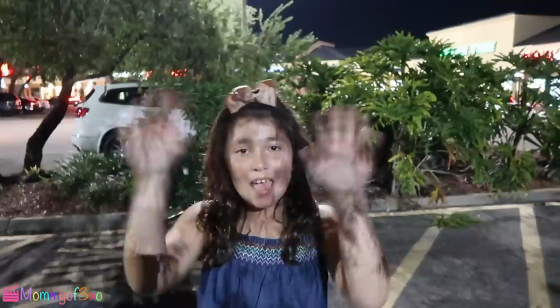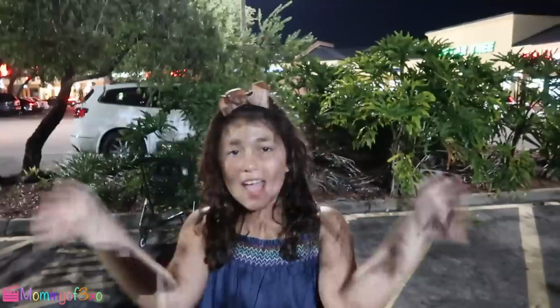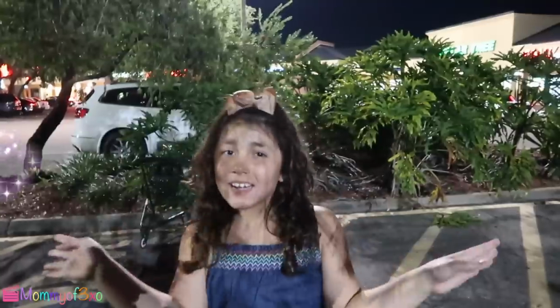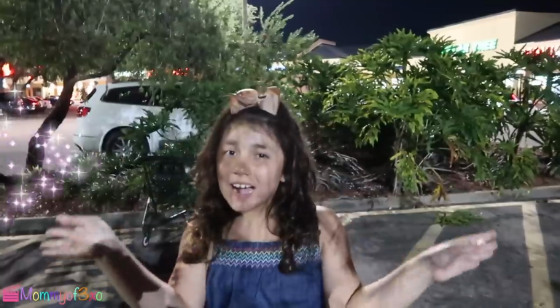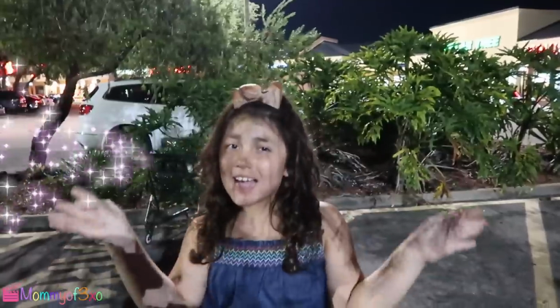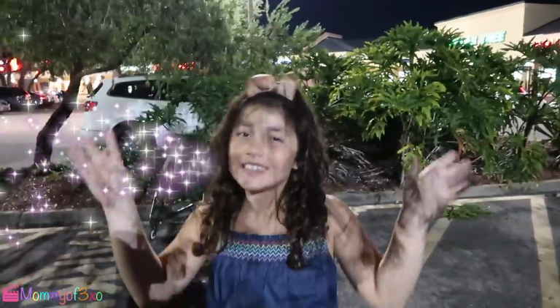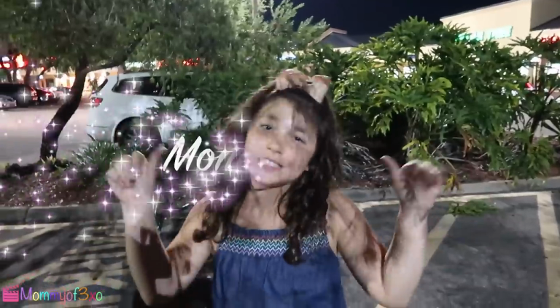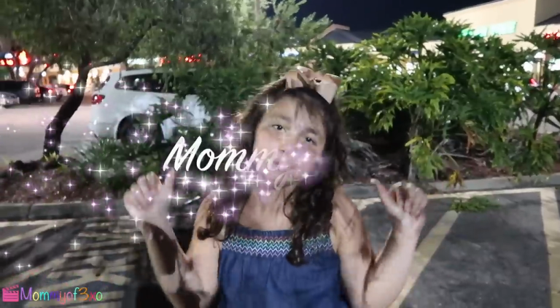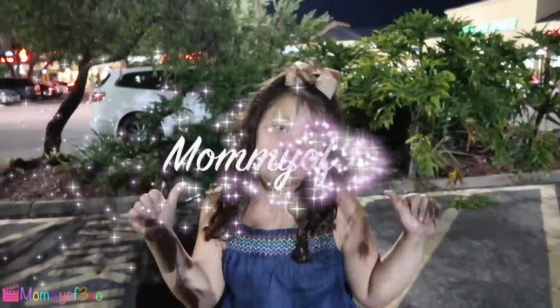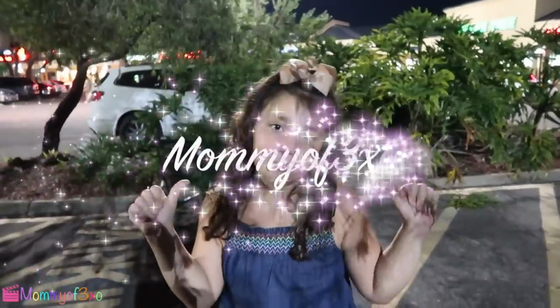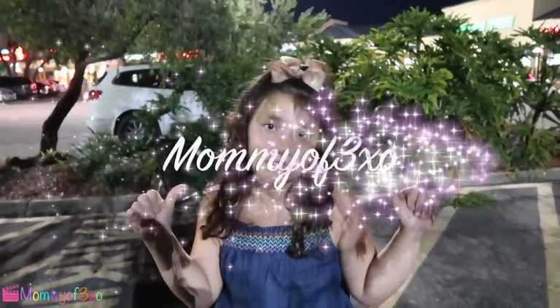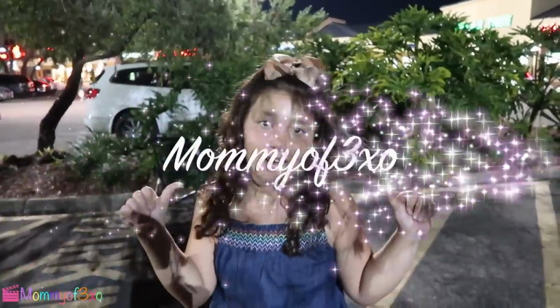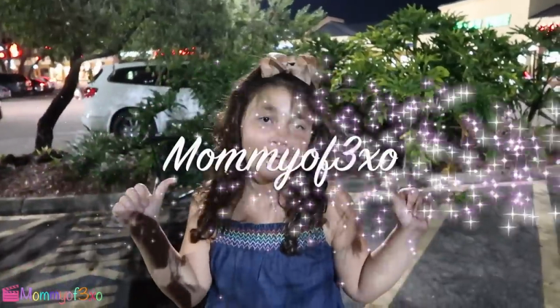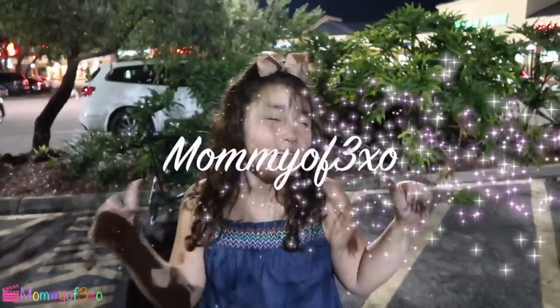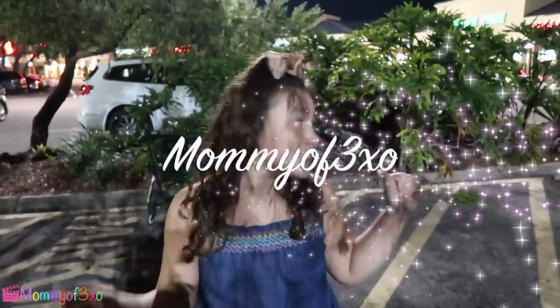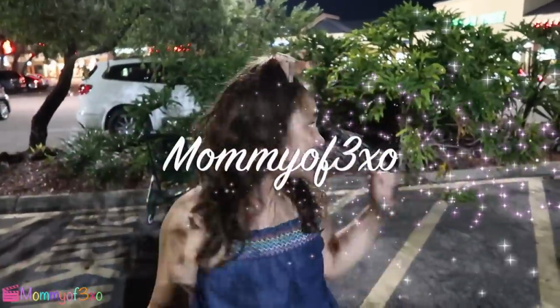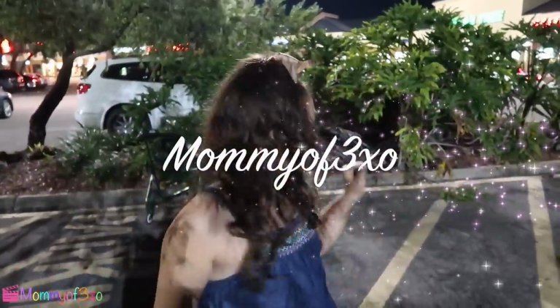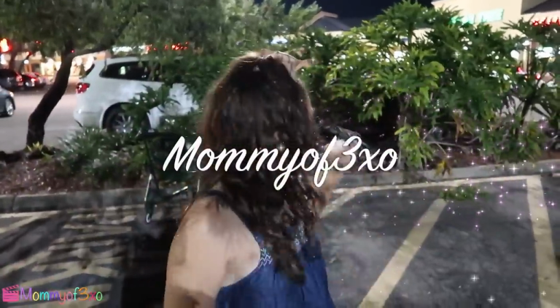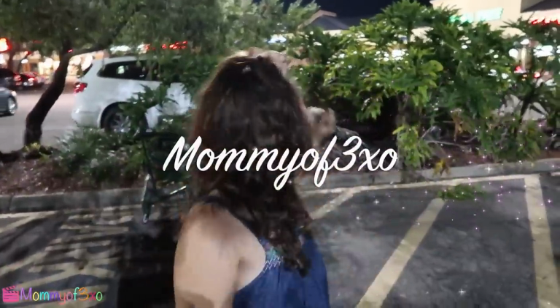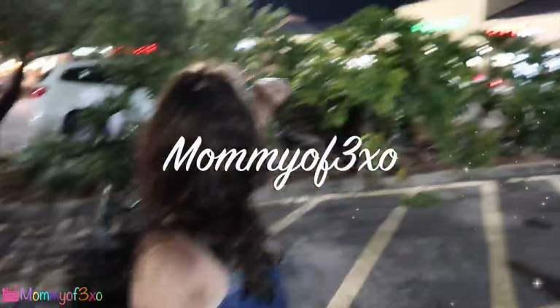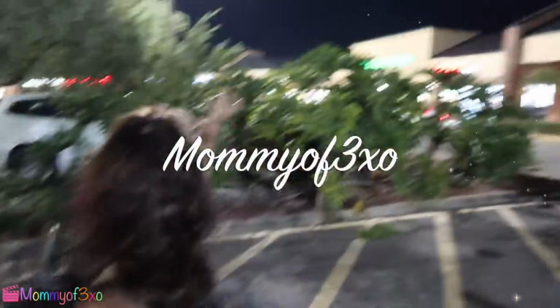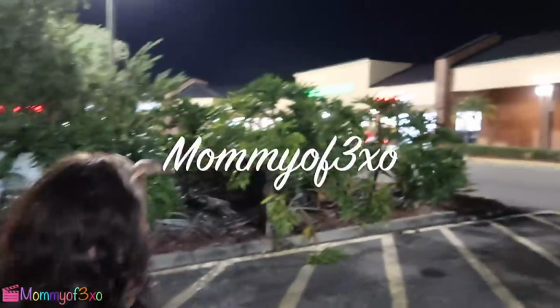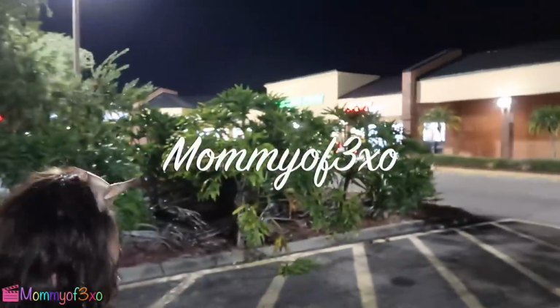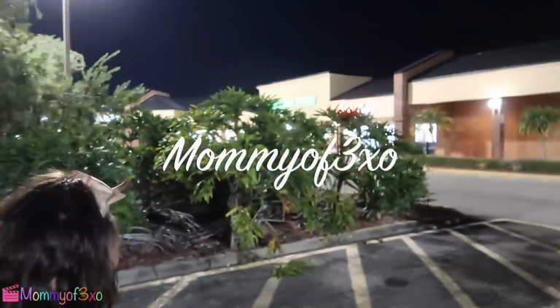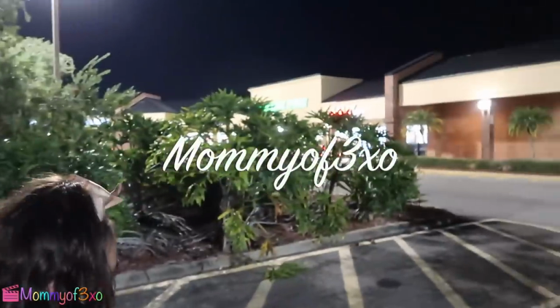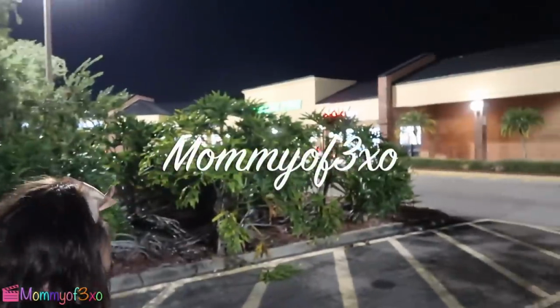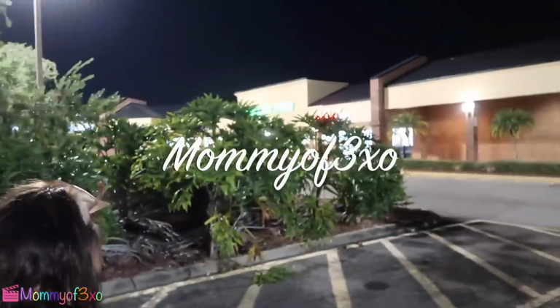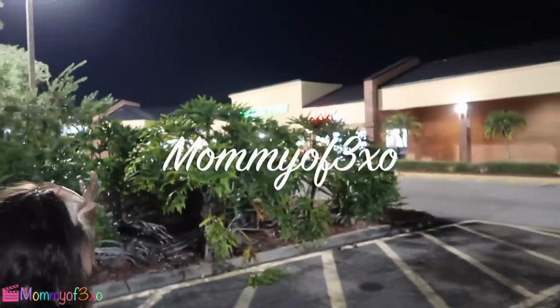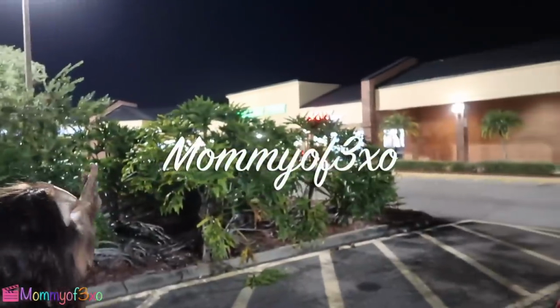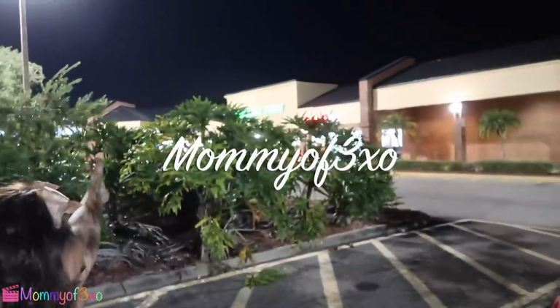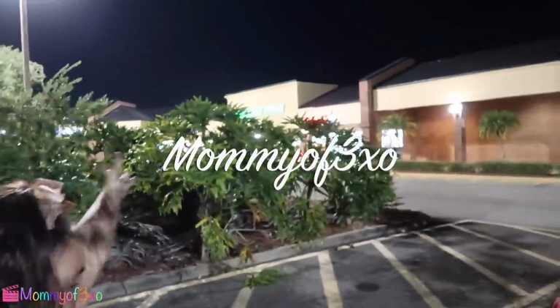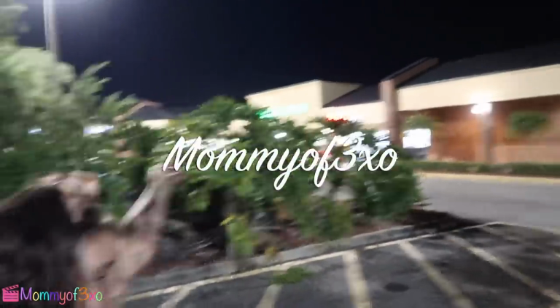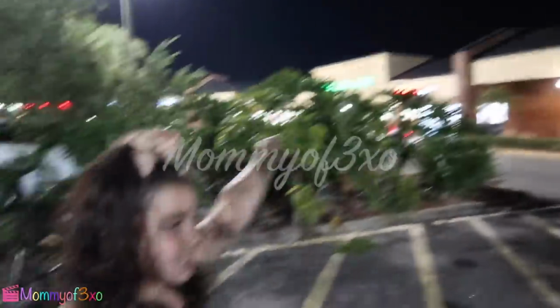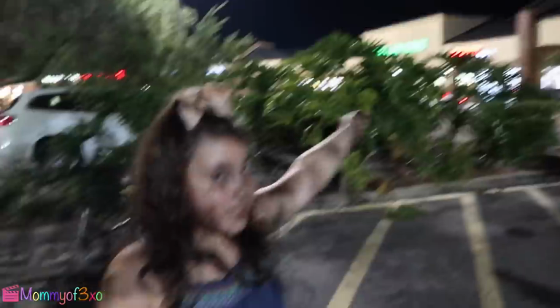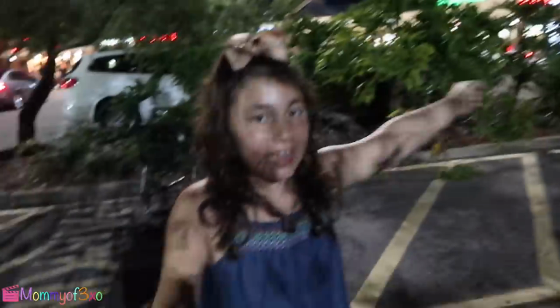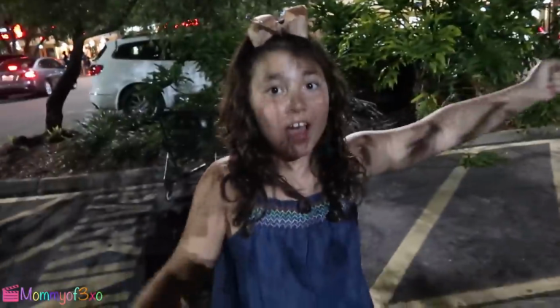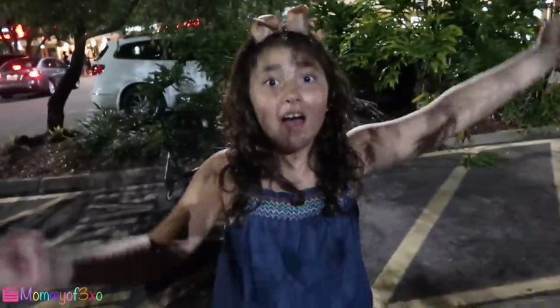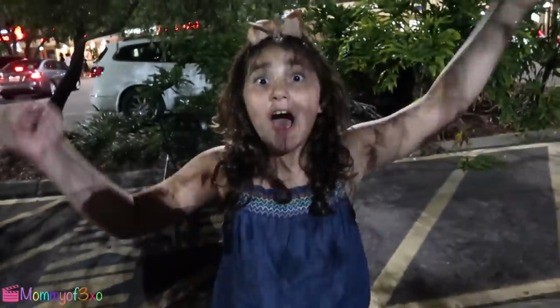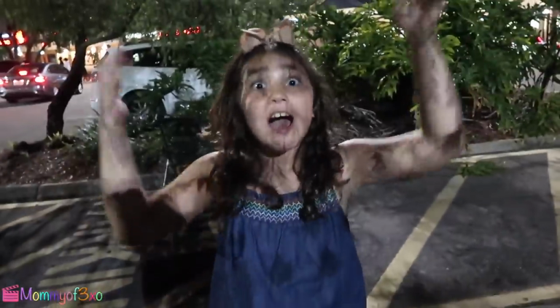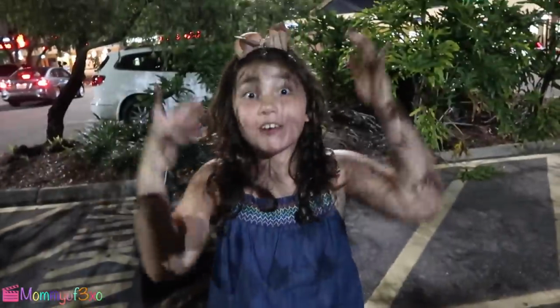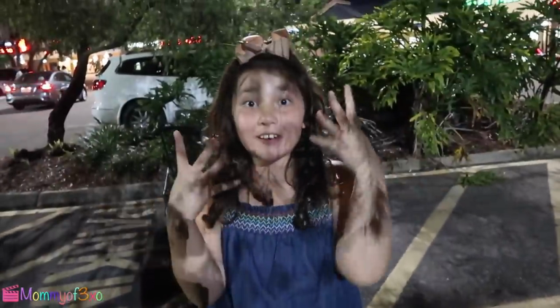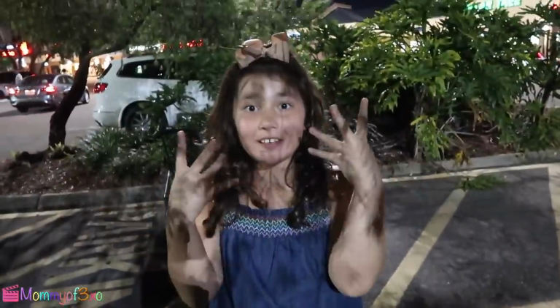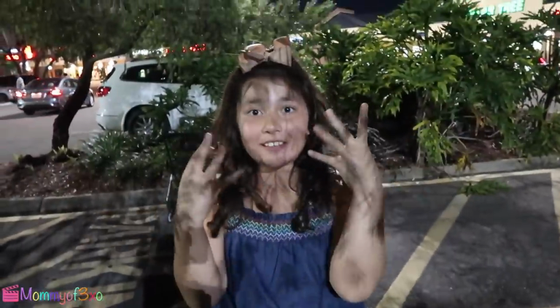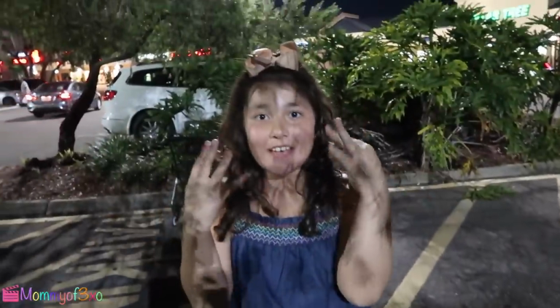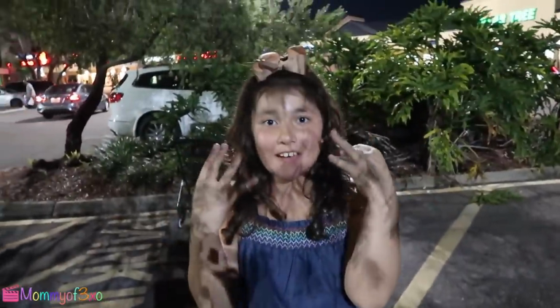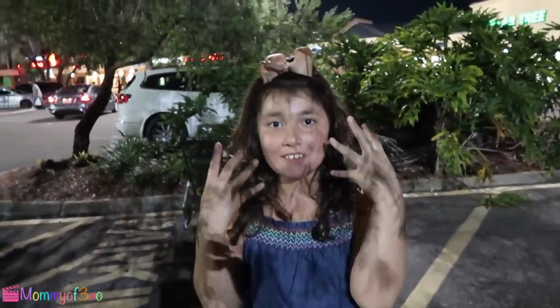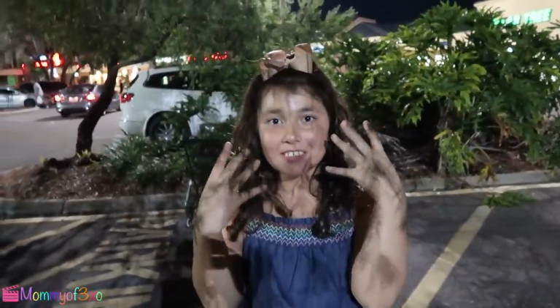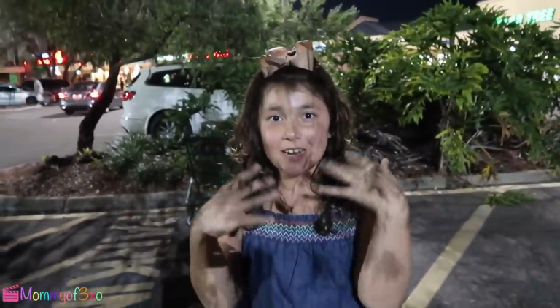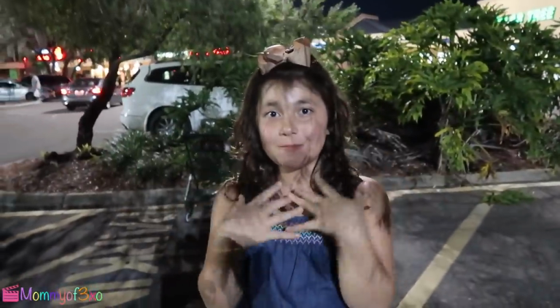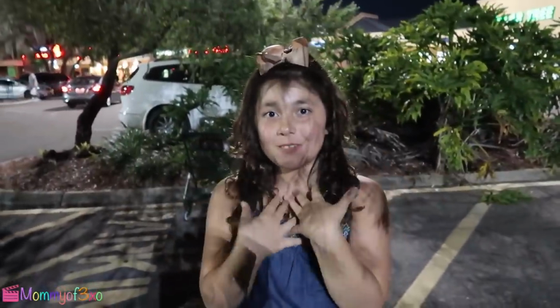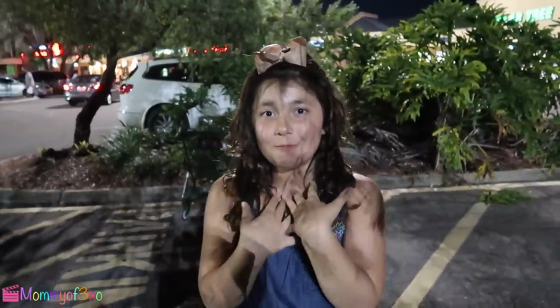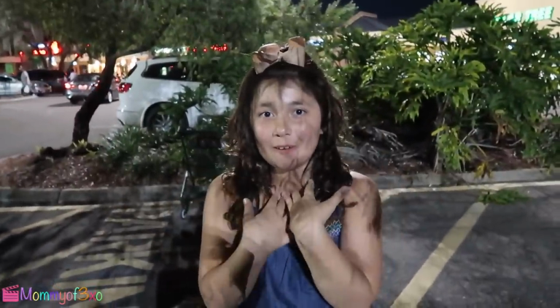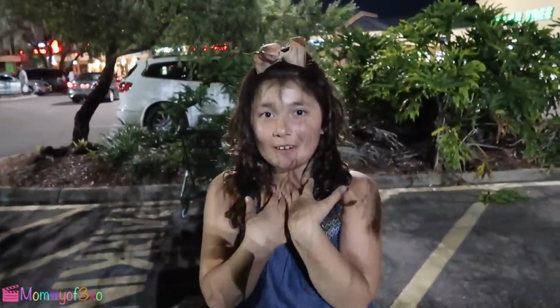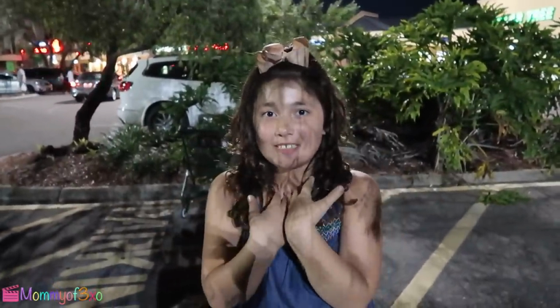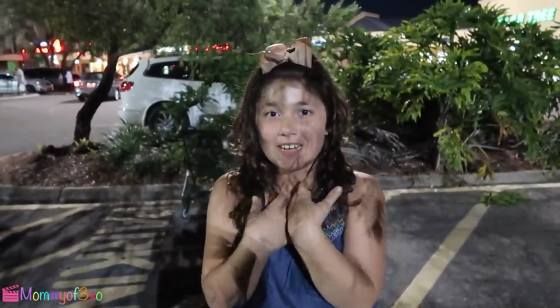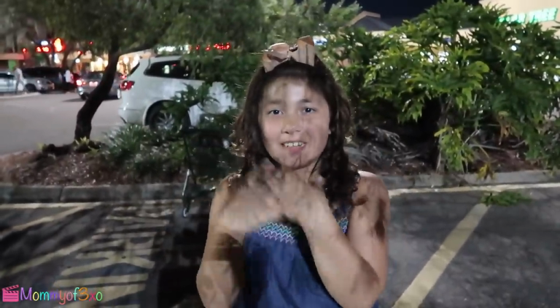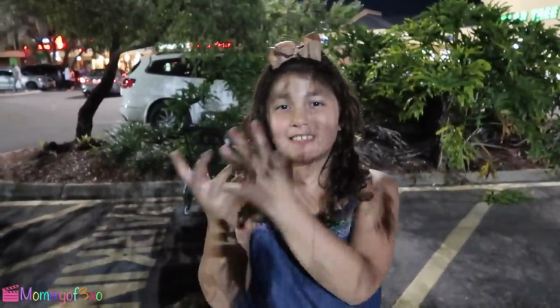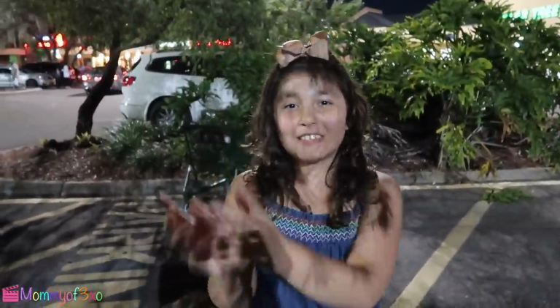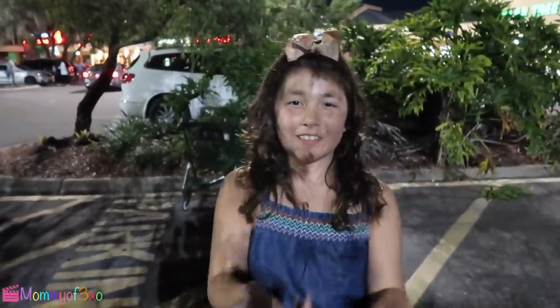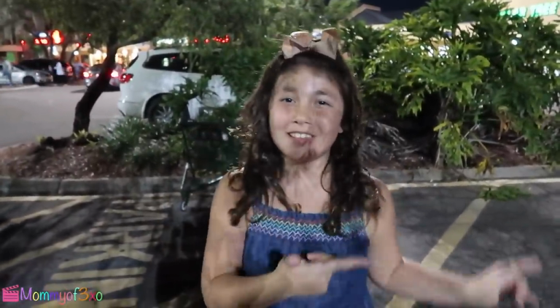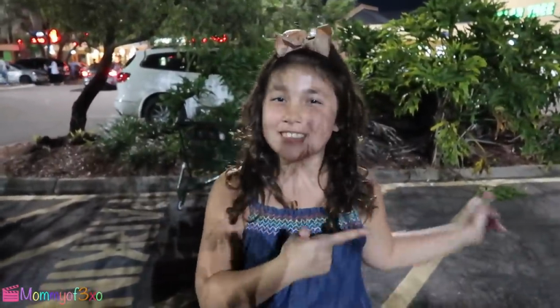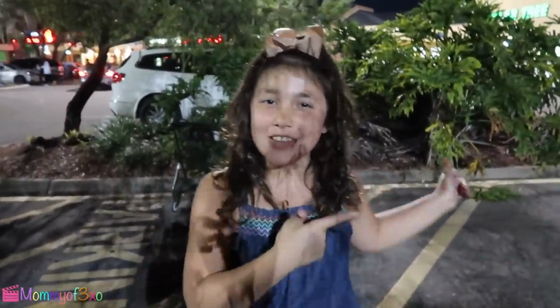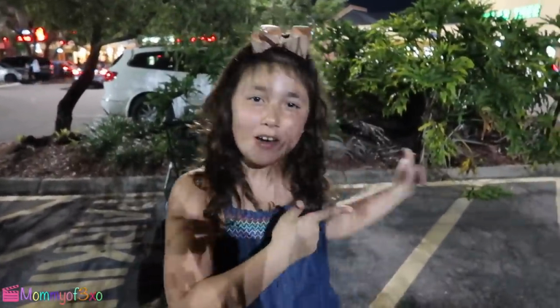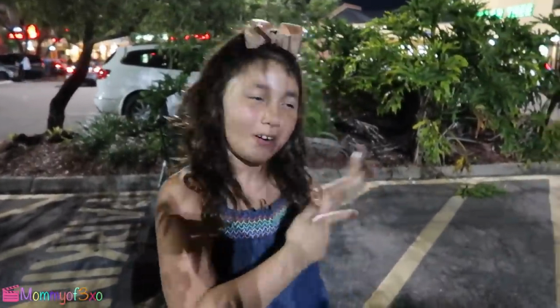Hey guys, it's me, Alaya. Today we're at Sally's Beauty Supplies to get acrylic nails and I'm super excited, so let's go.